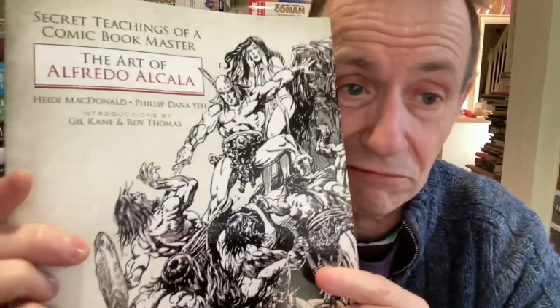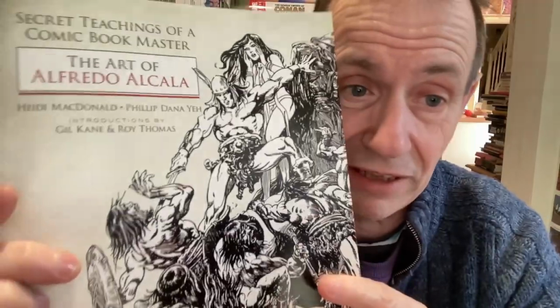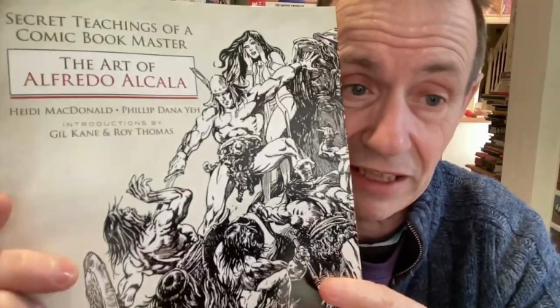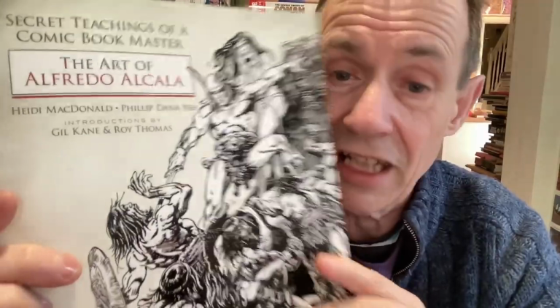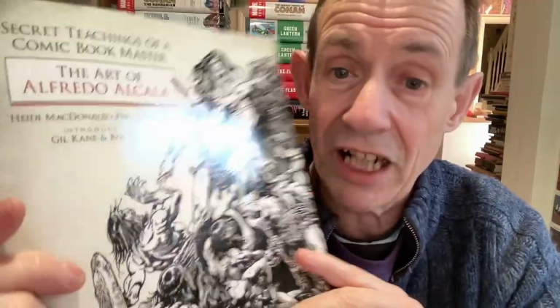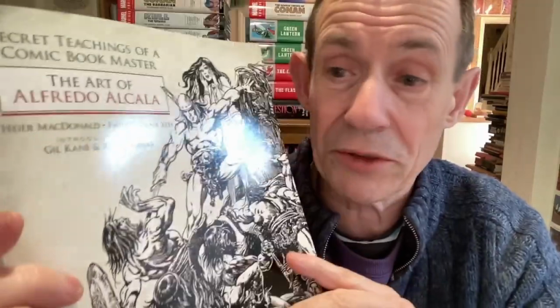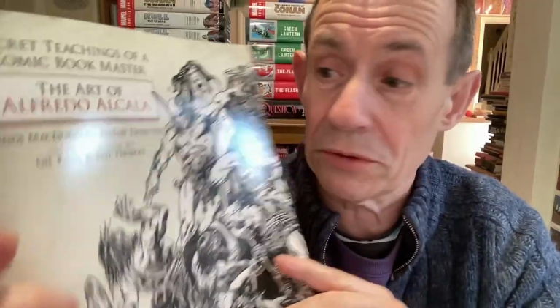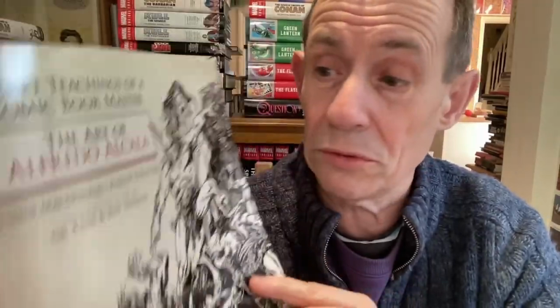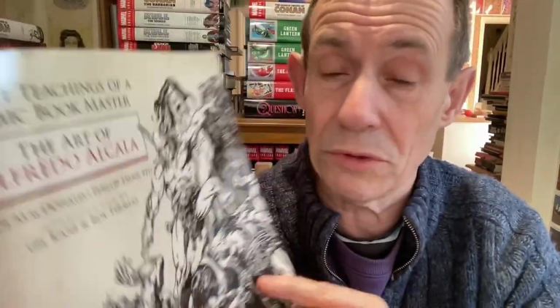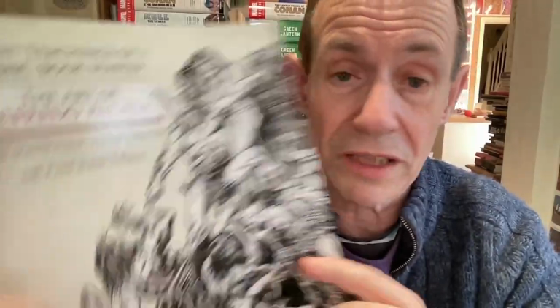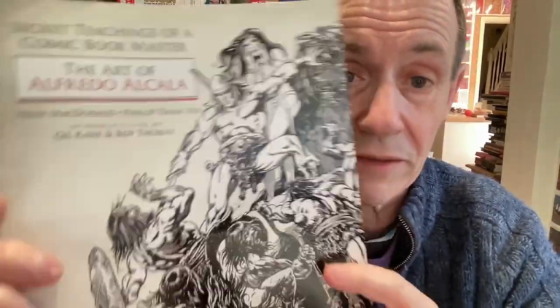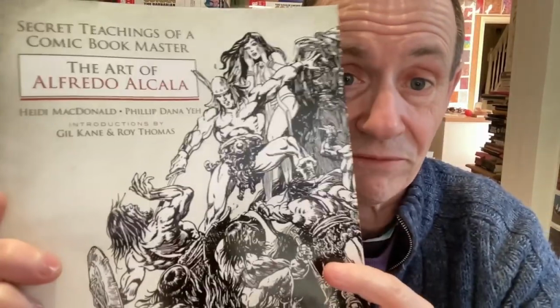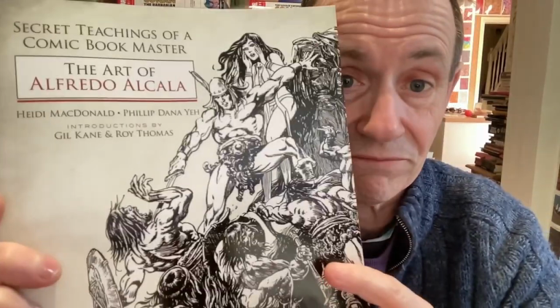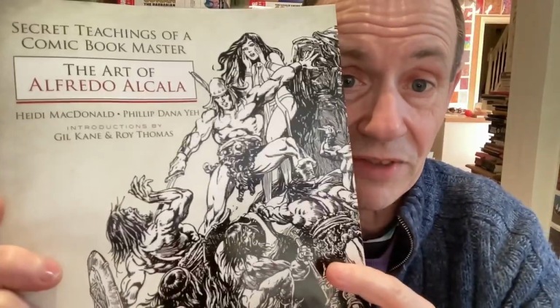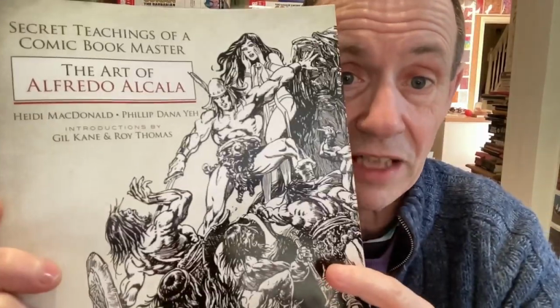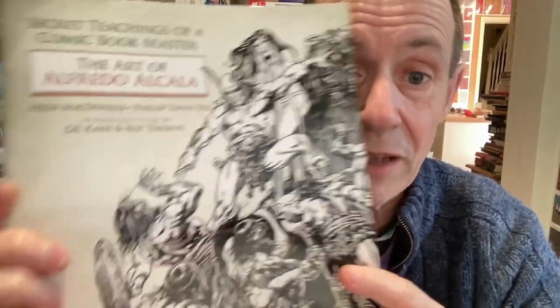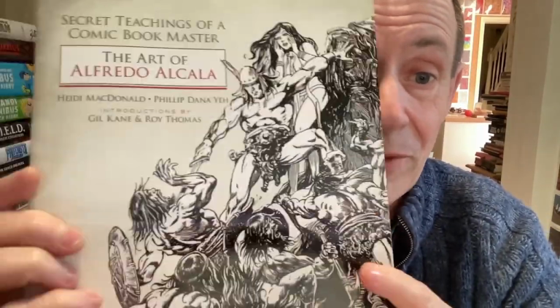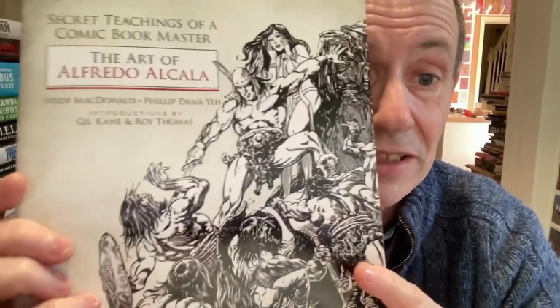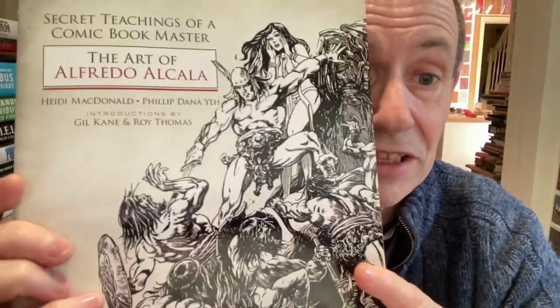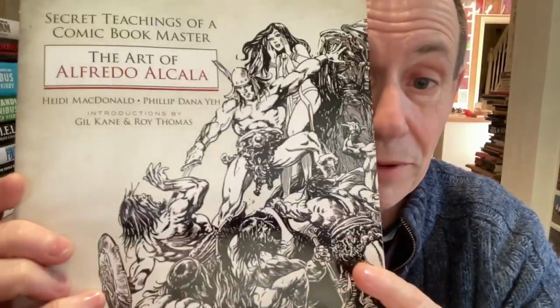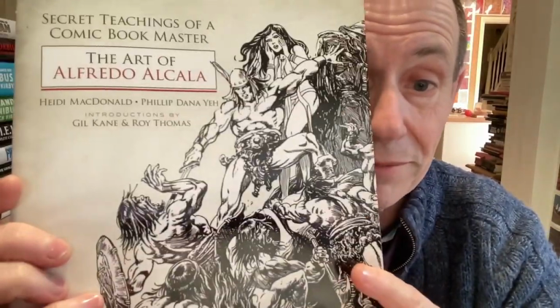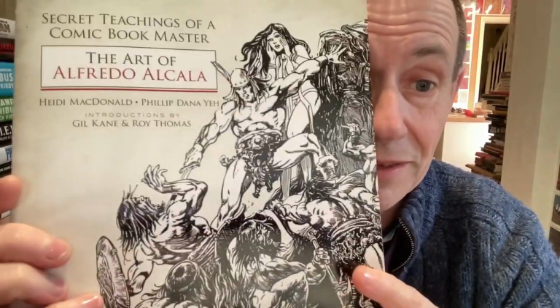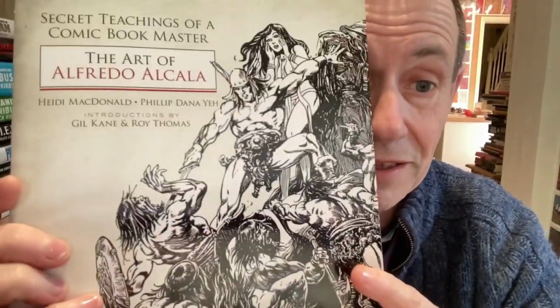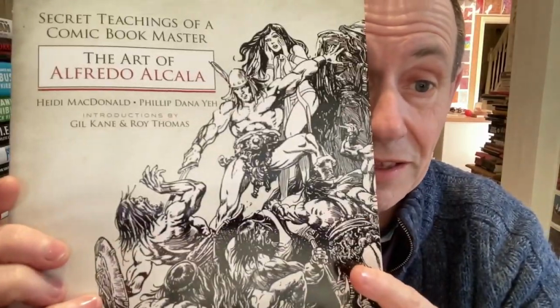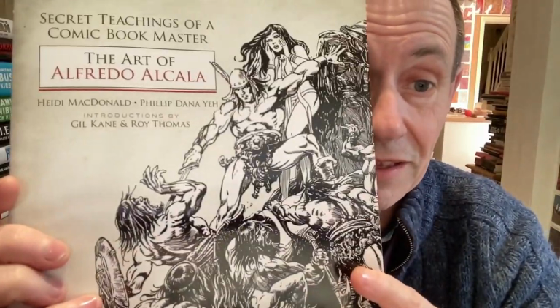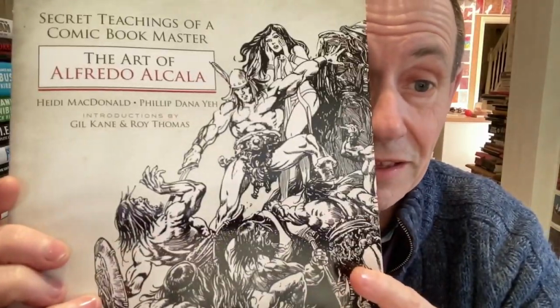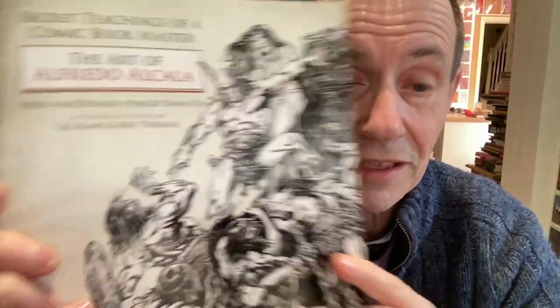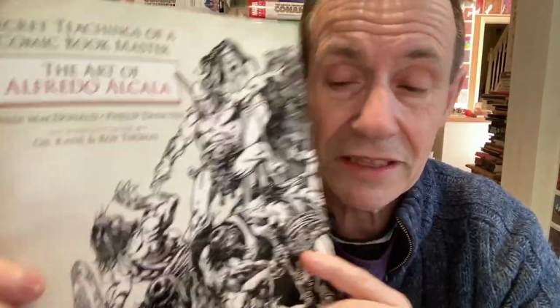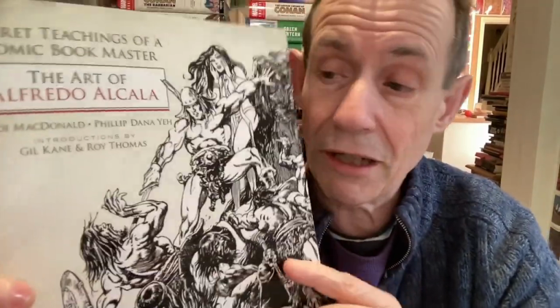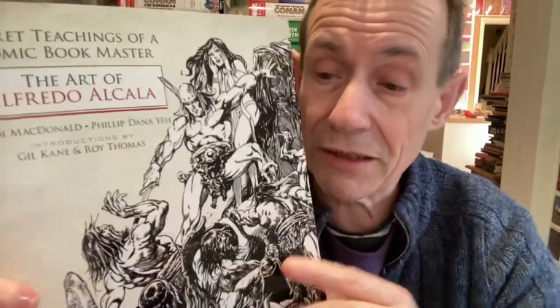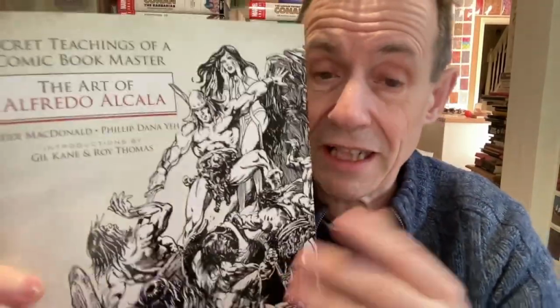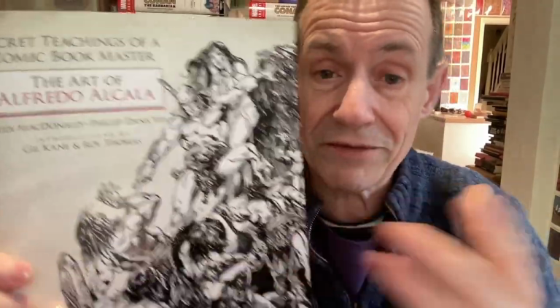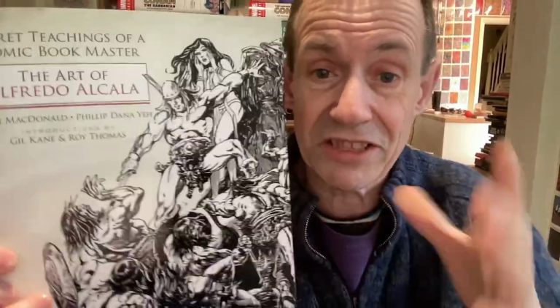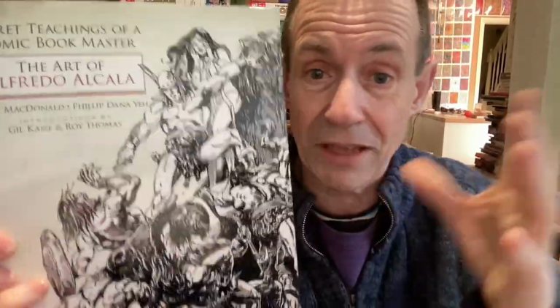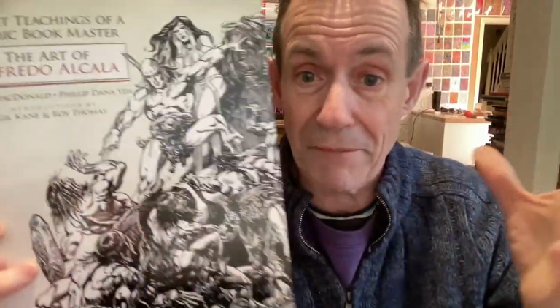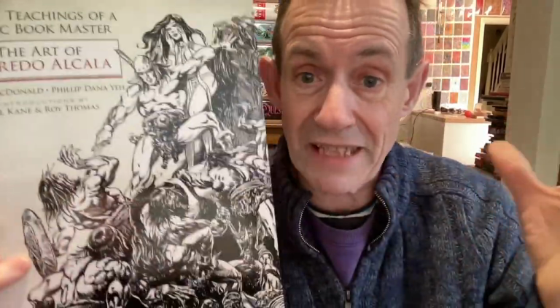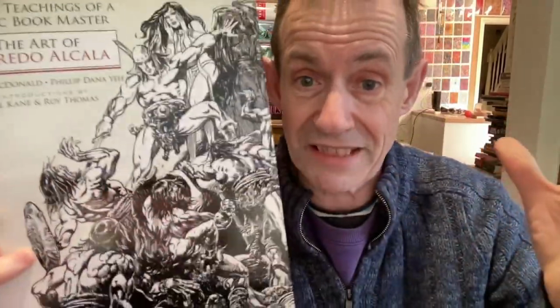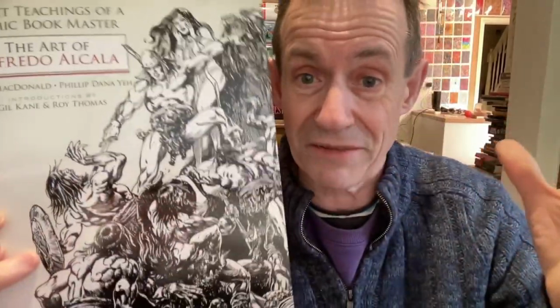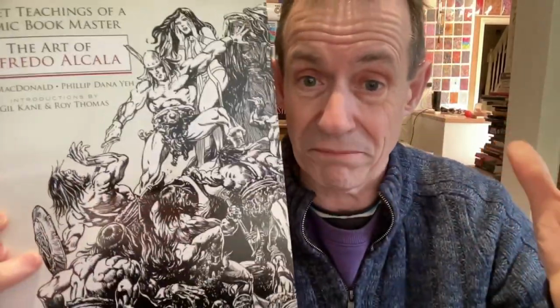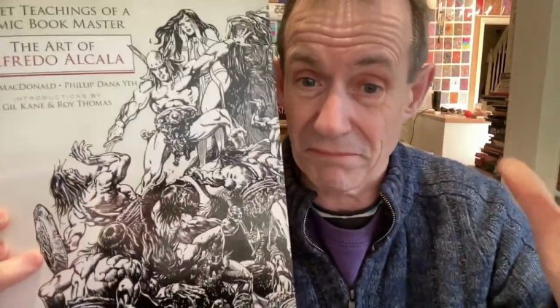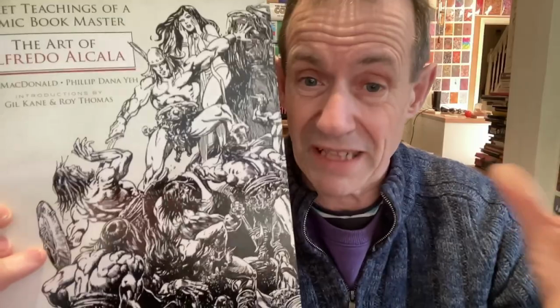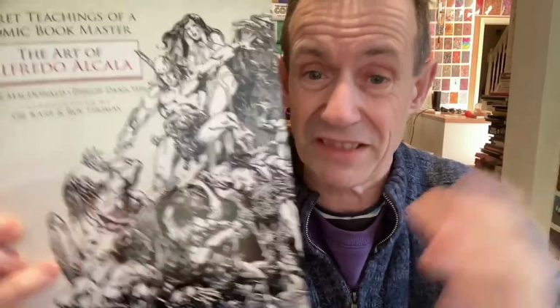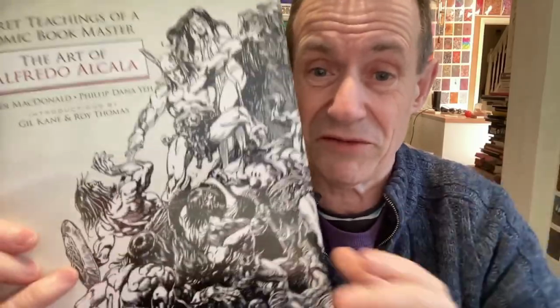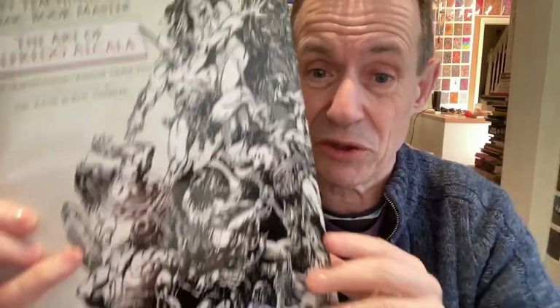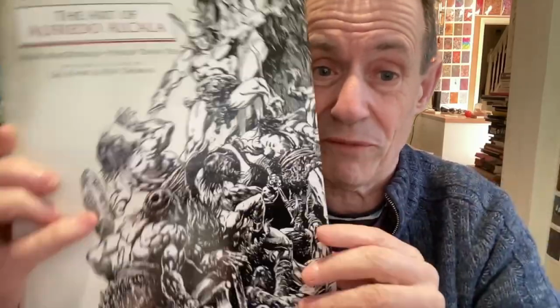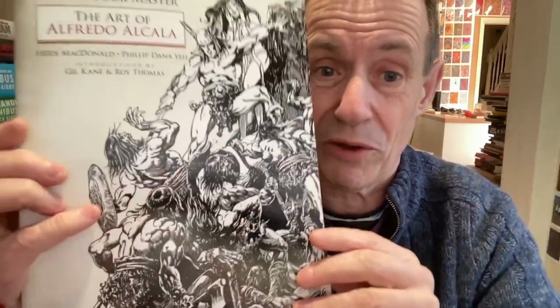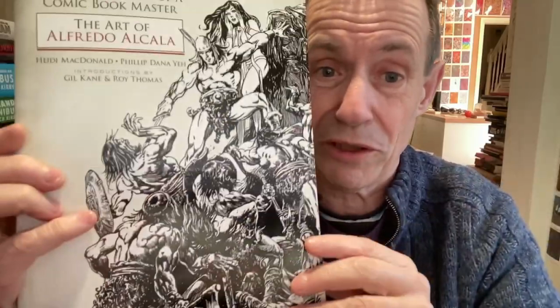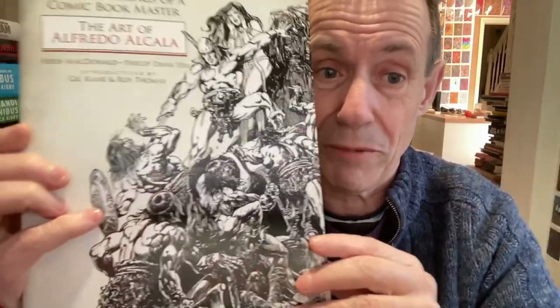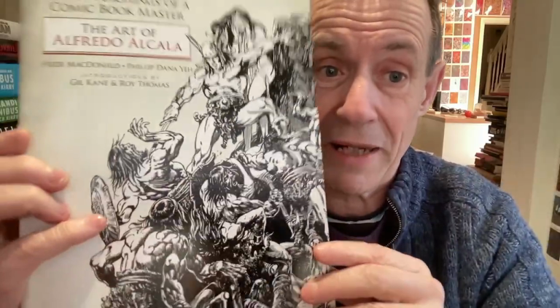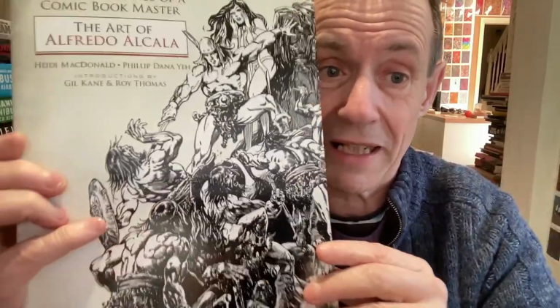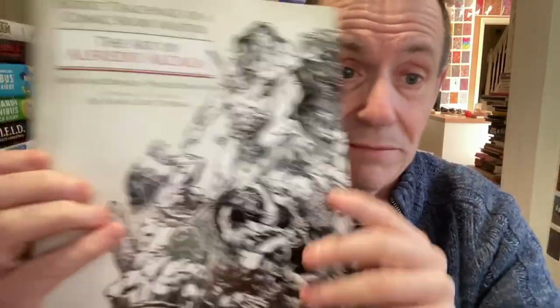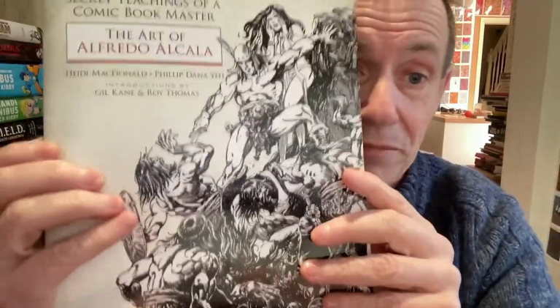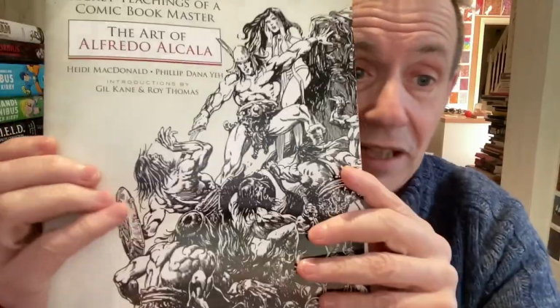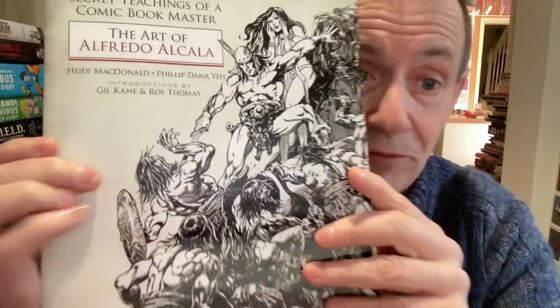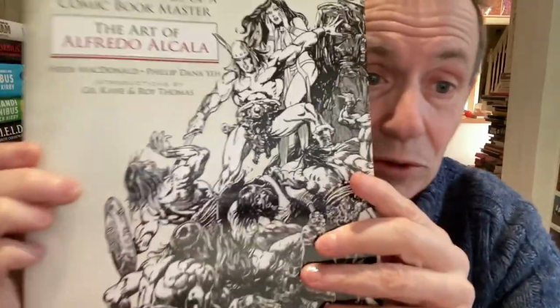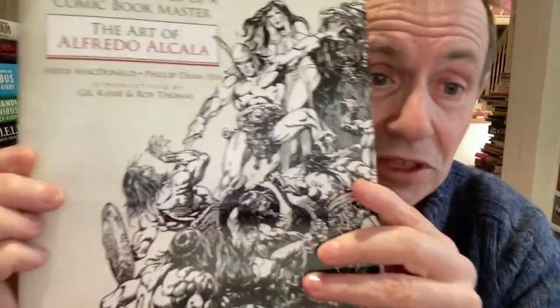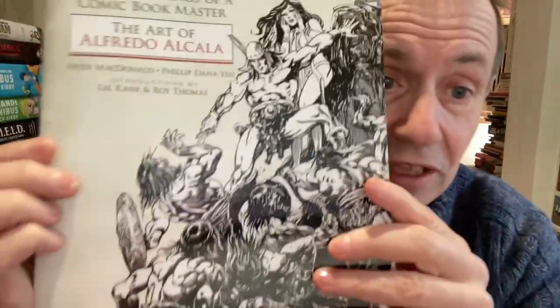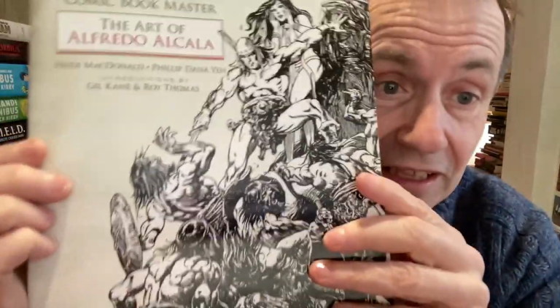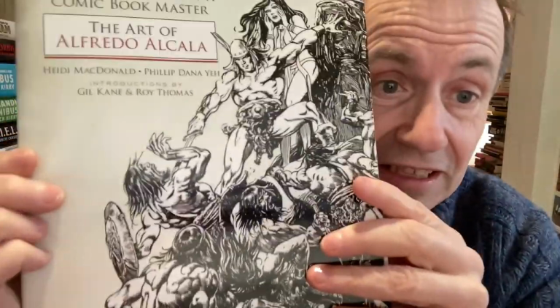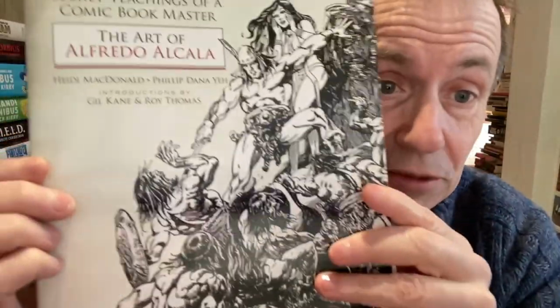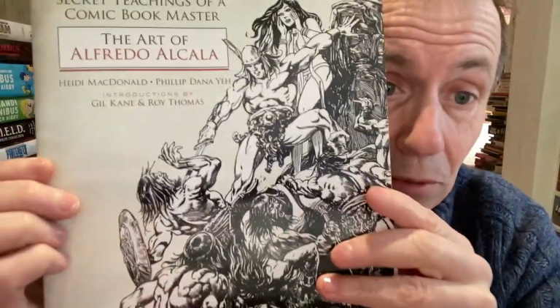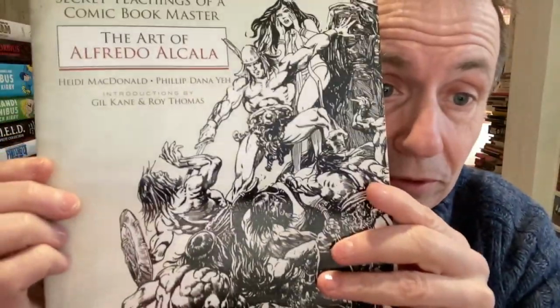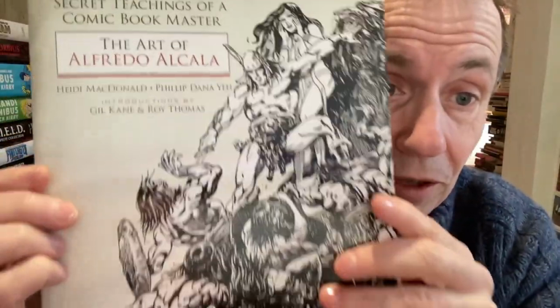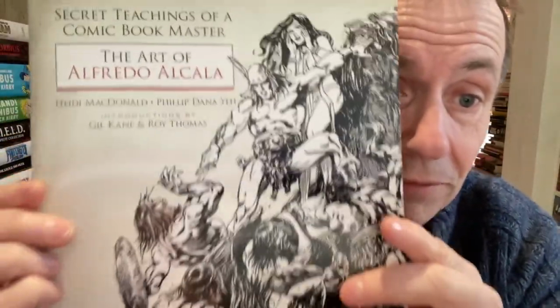I really thought, 'Oh, I found this one.' Now, I'd love to see a massive volume about him, but unfortunately, this is what we've got.